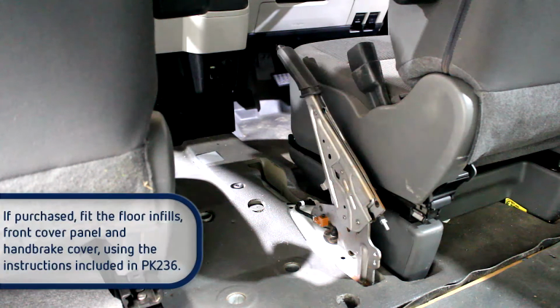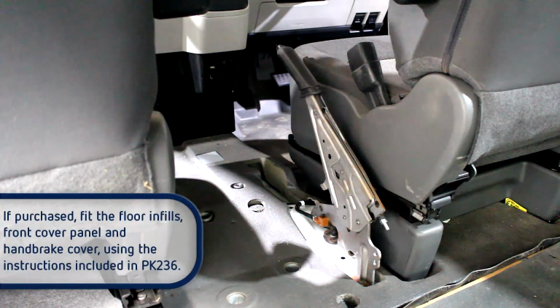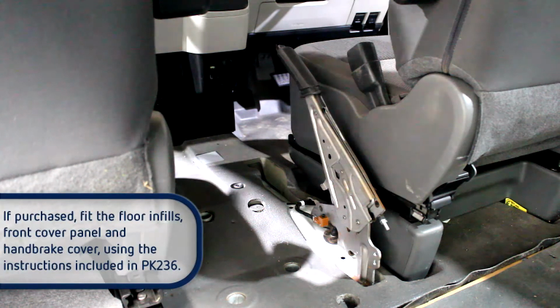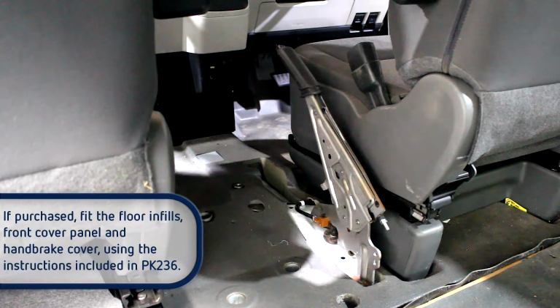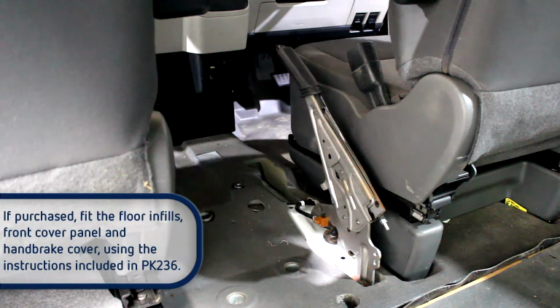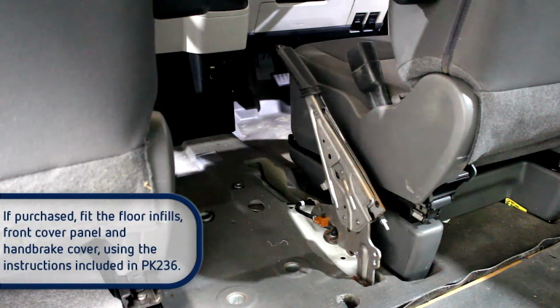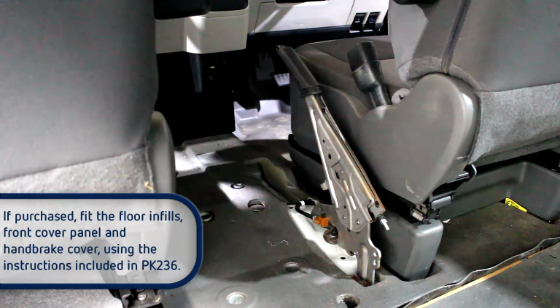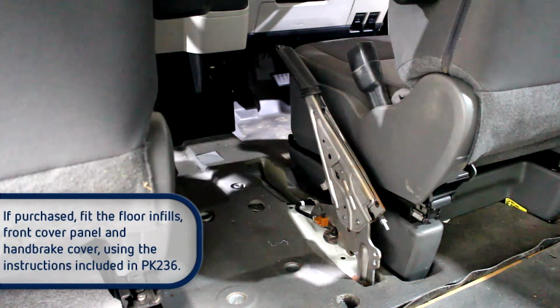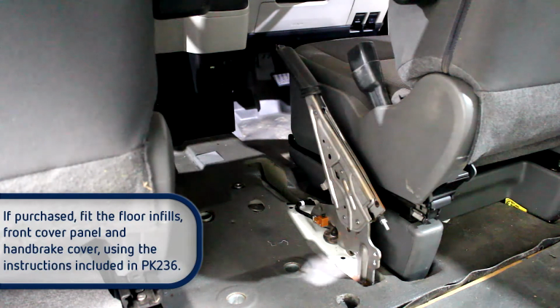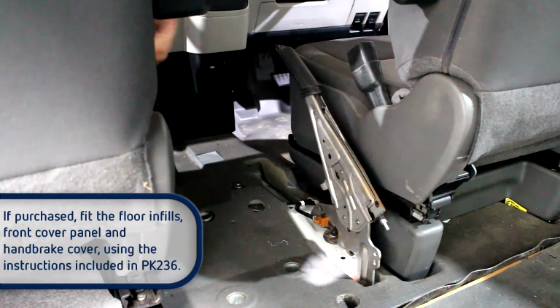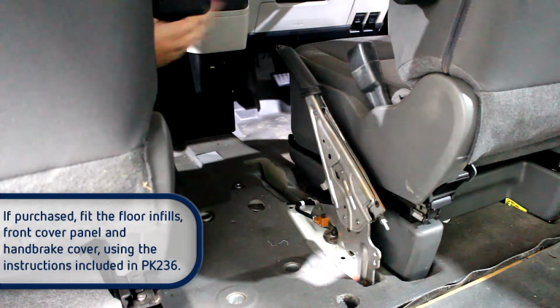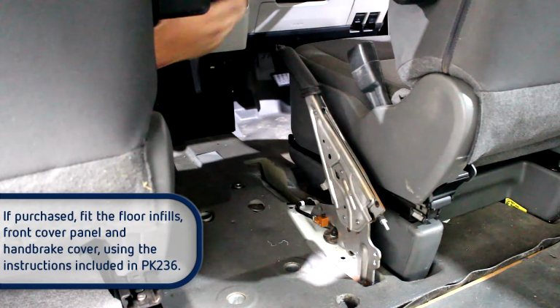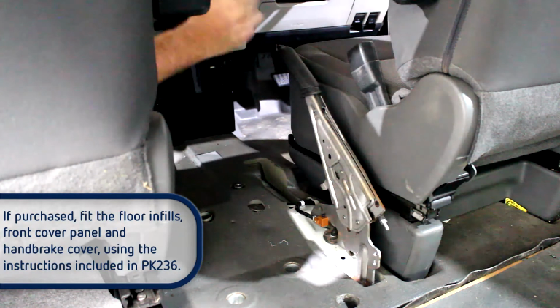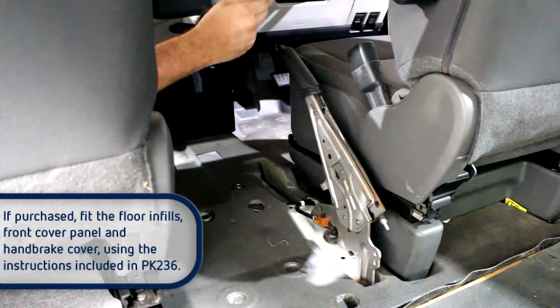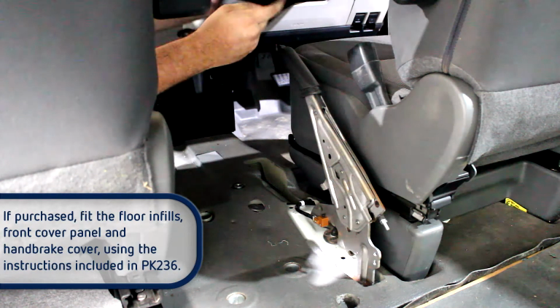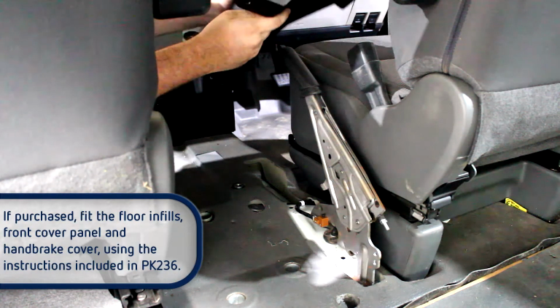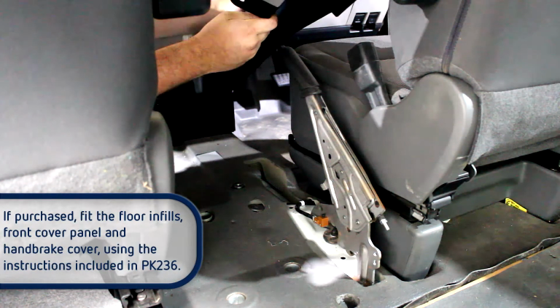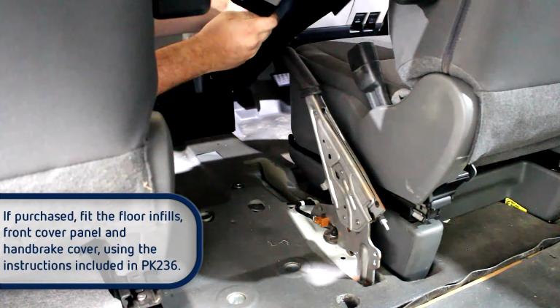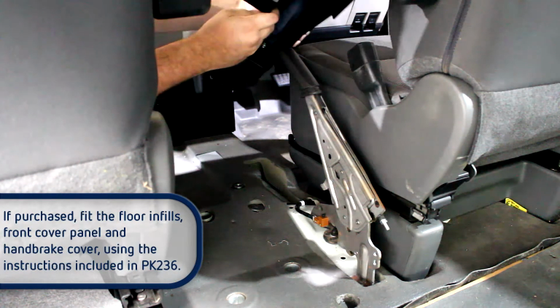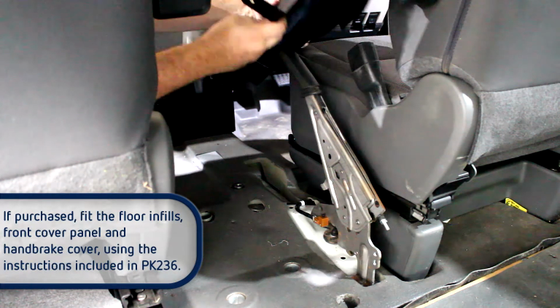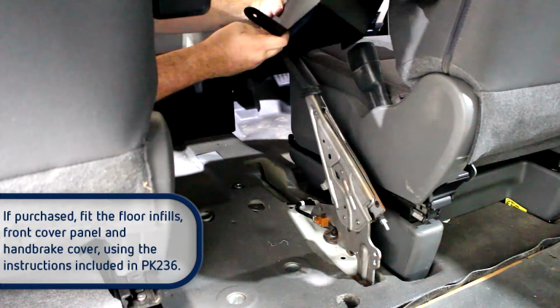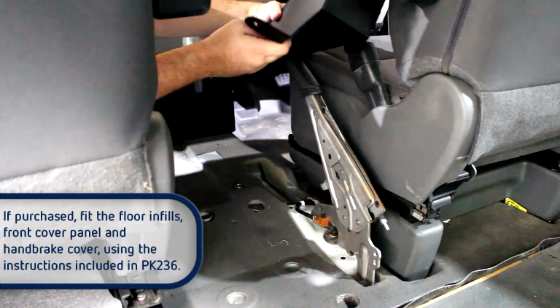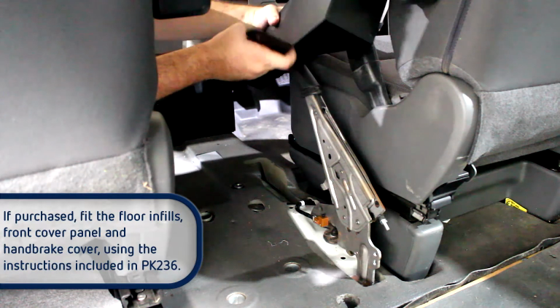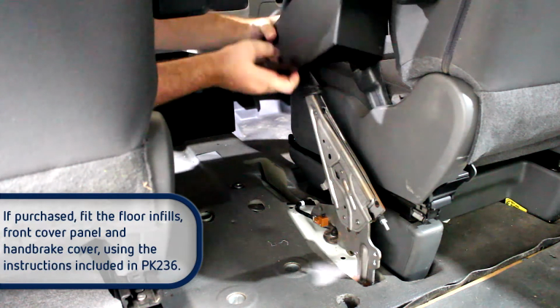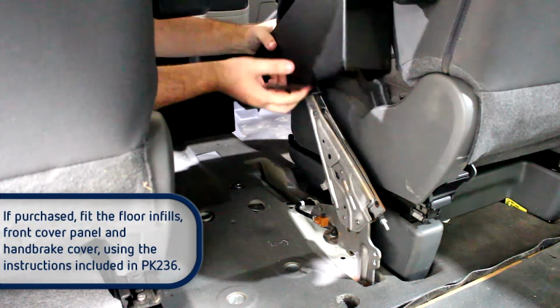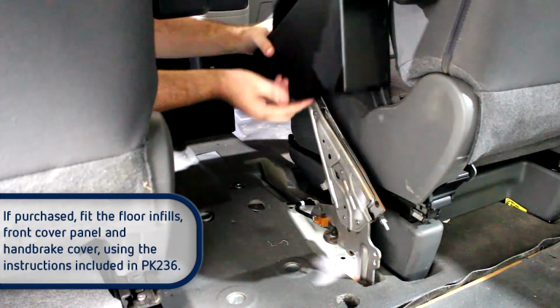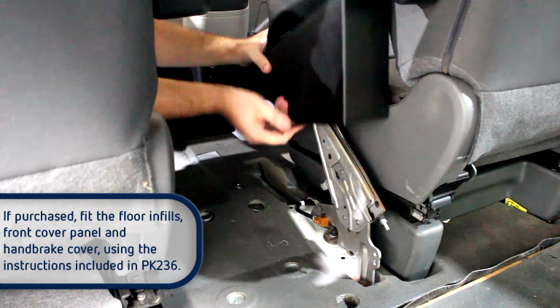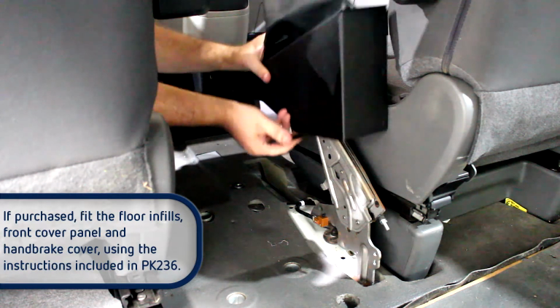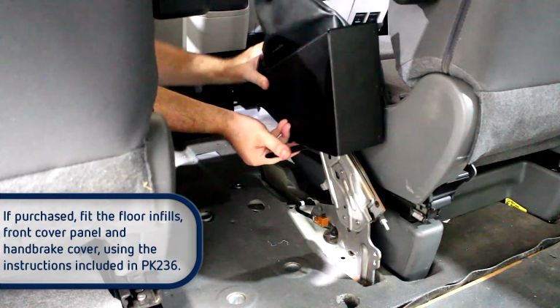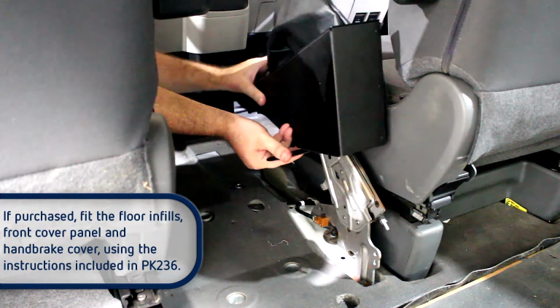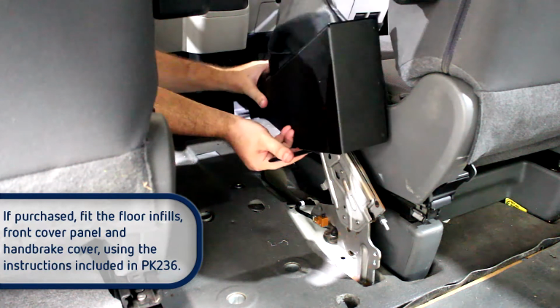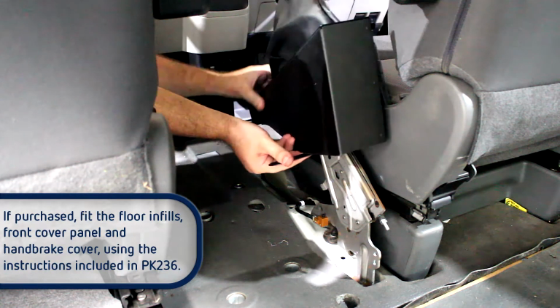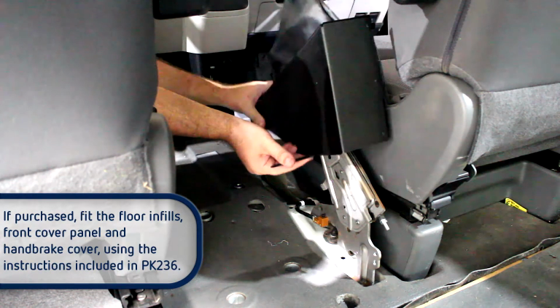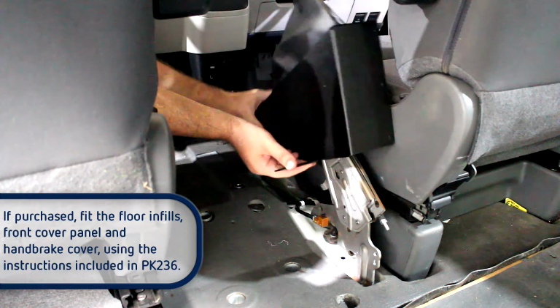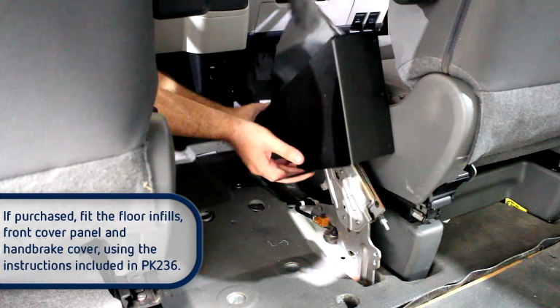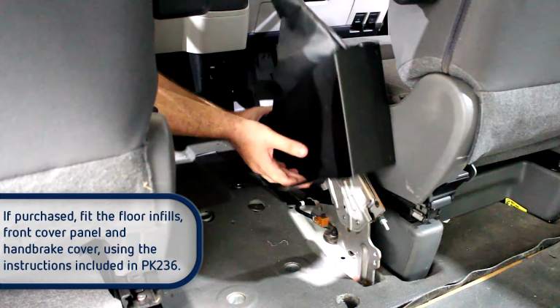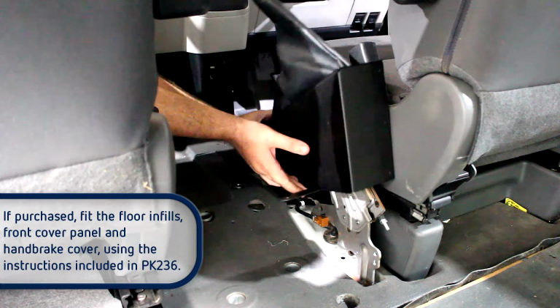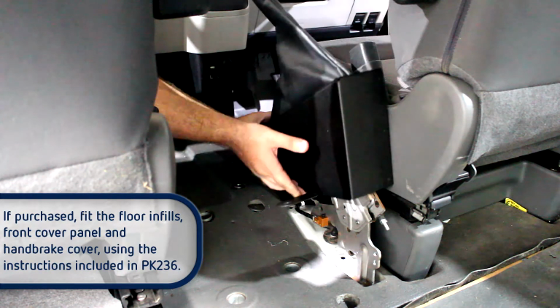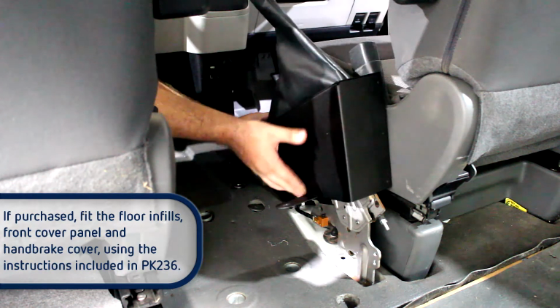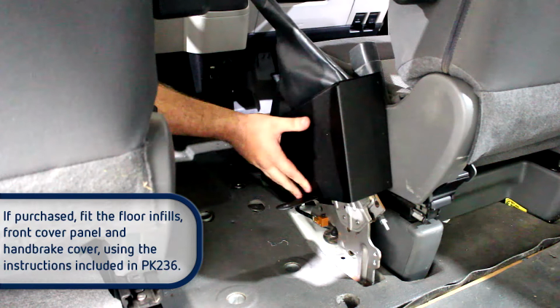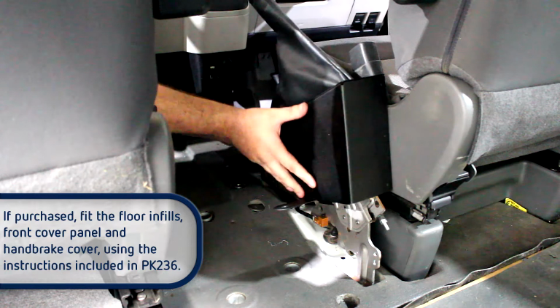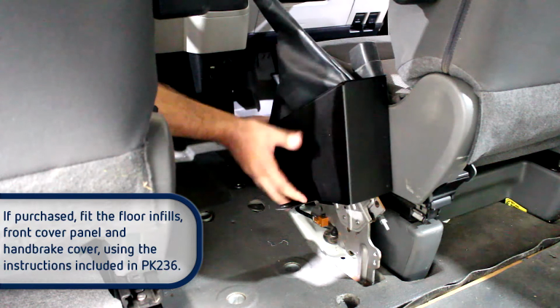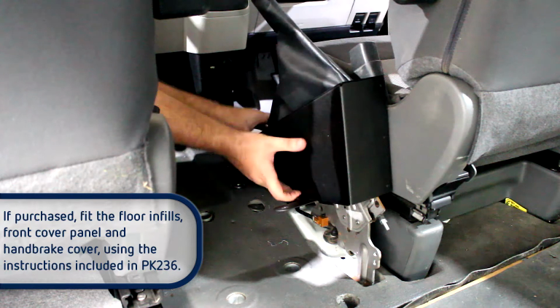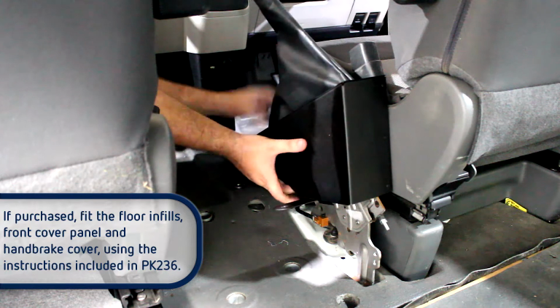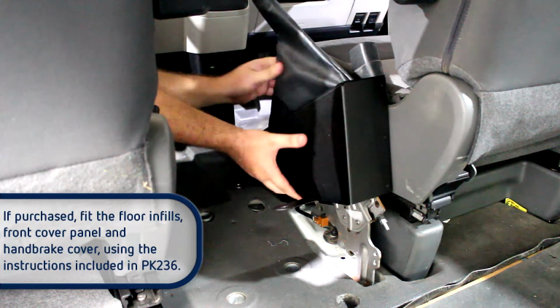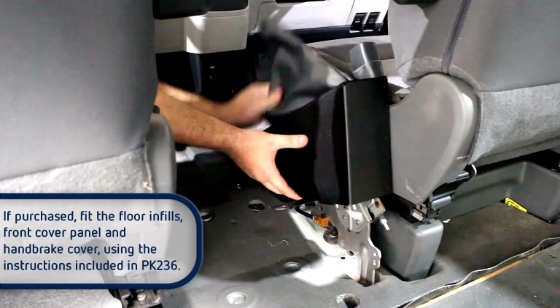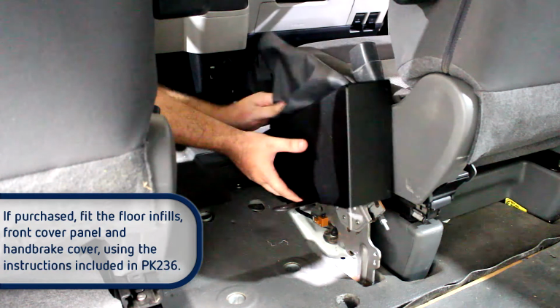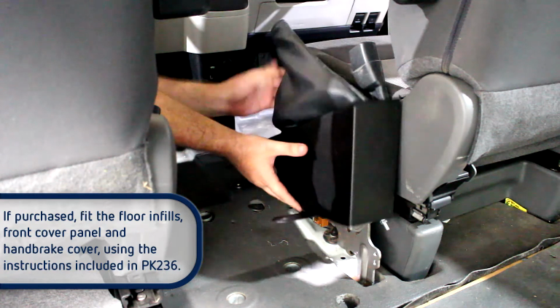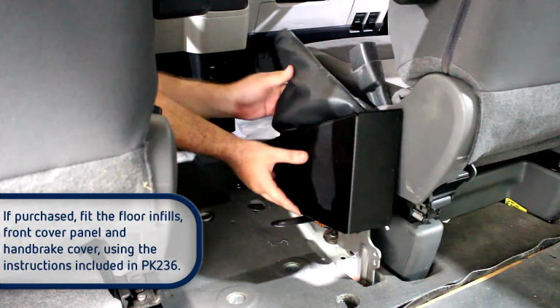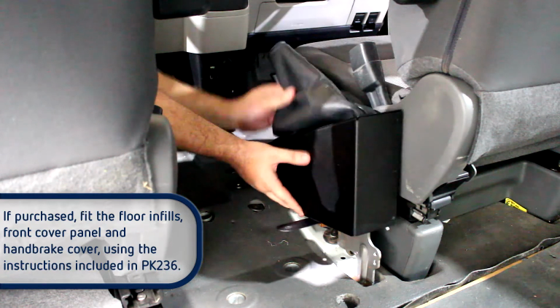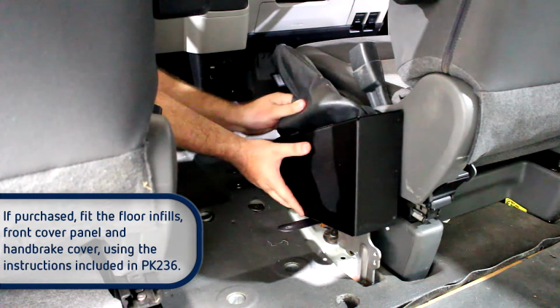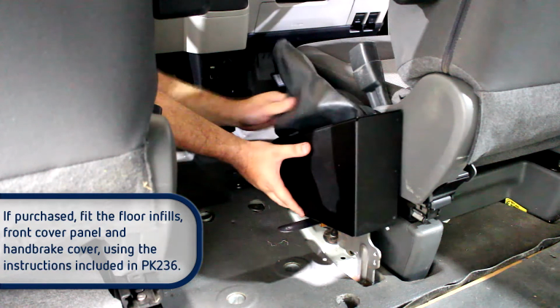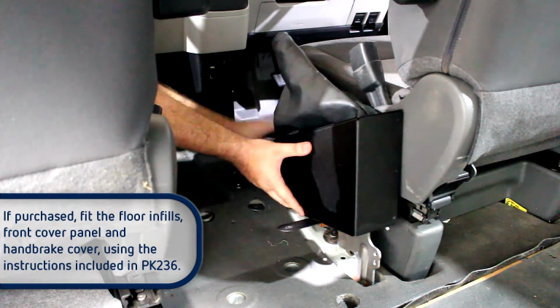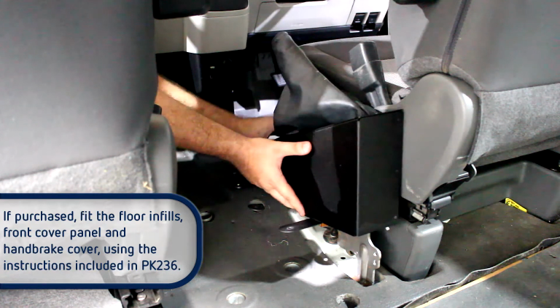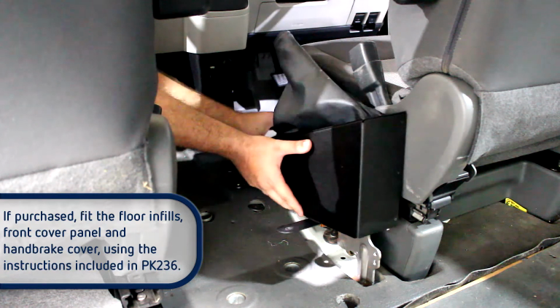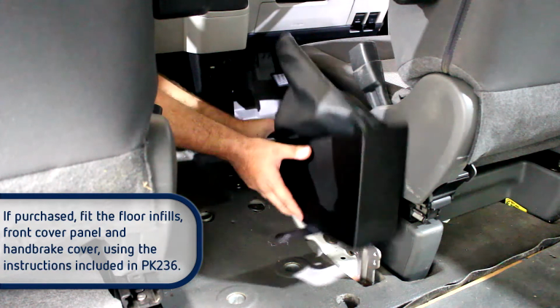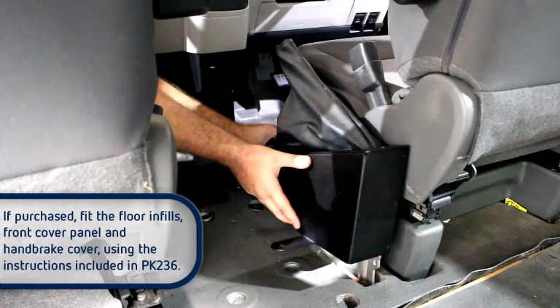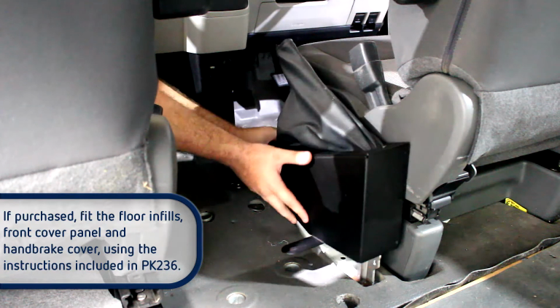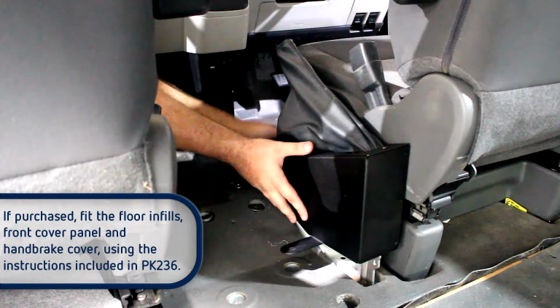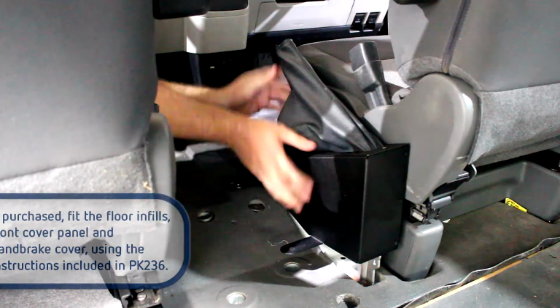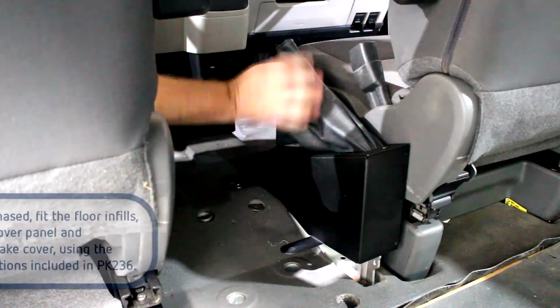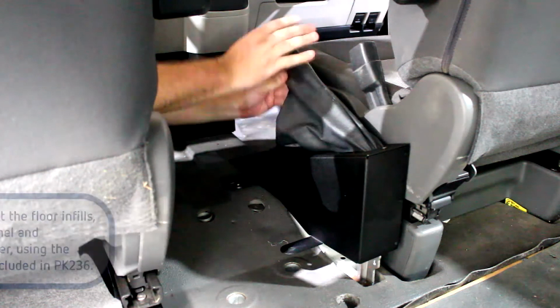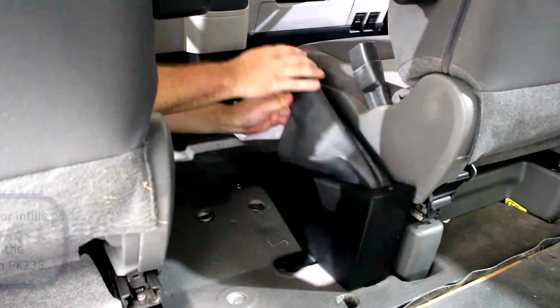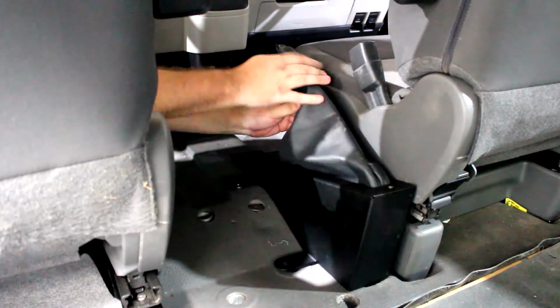If purchased, fit the floor and fills, front cover panel and hand brake cover, using the instructions included in PK236.